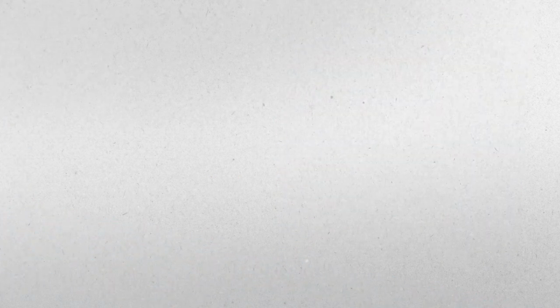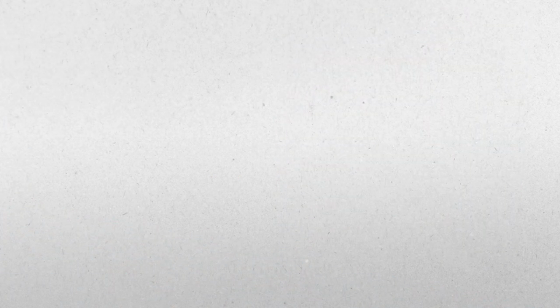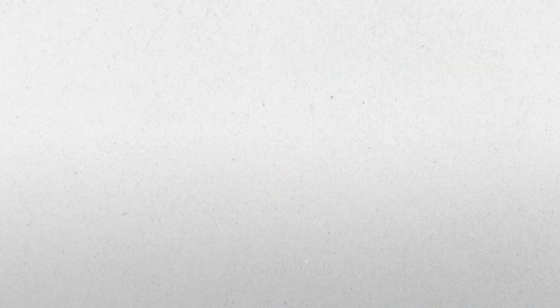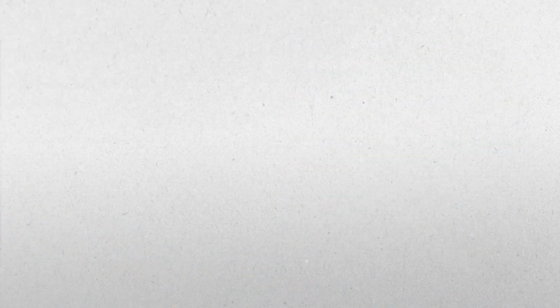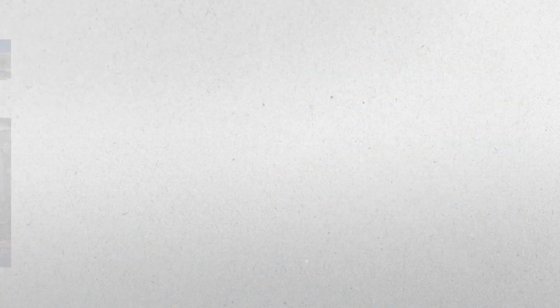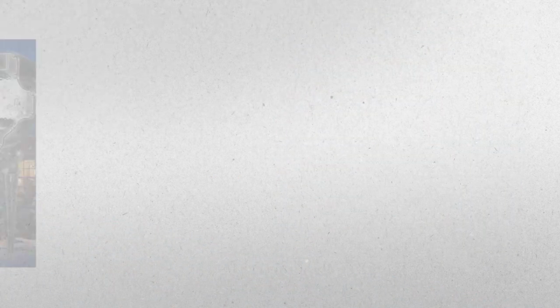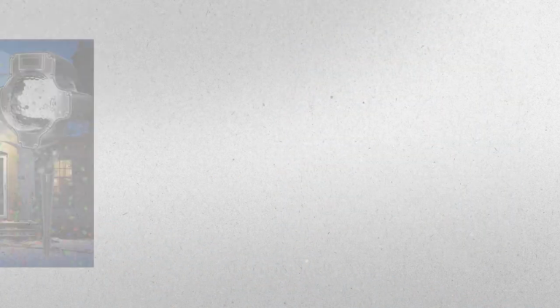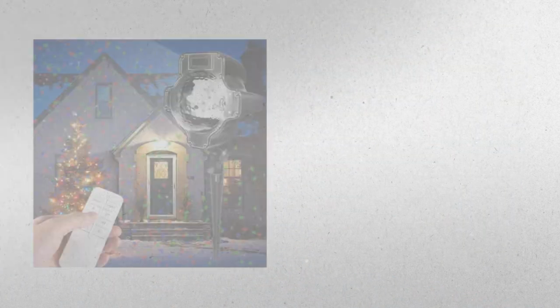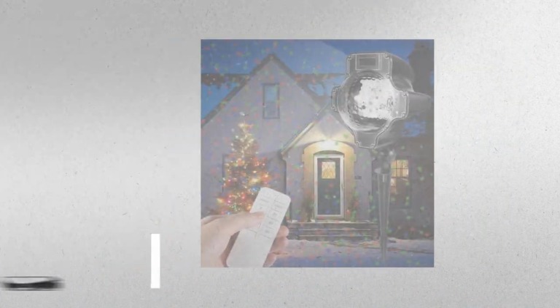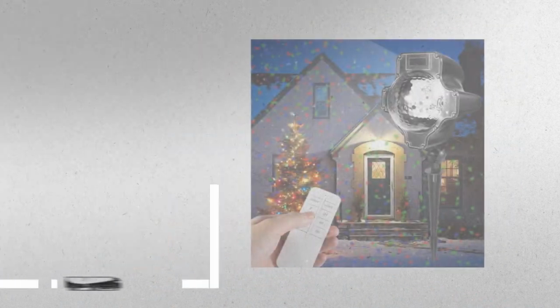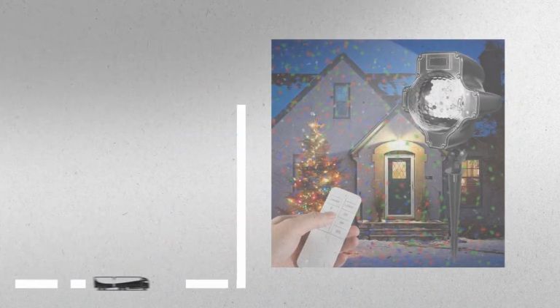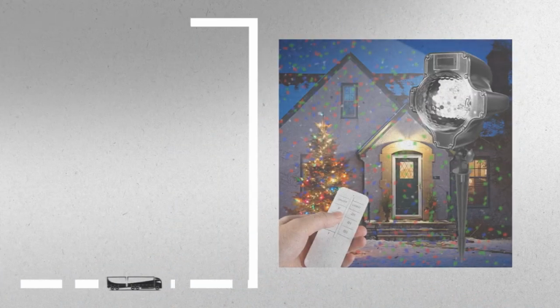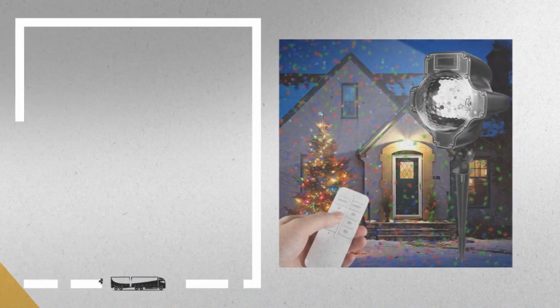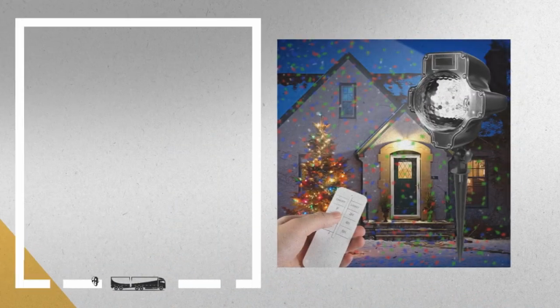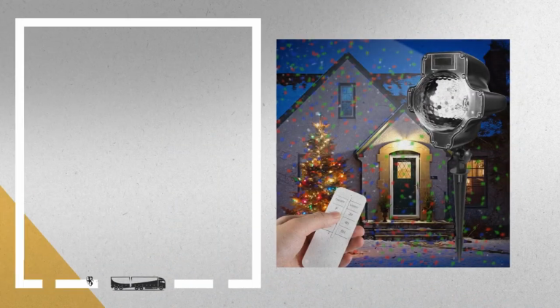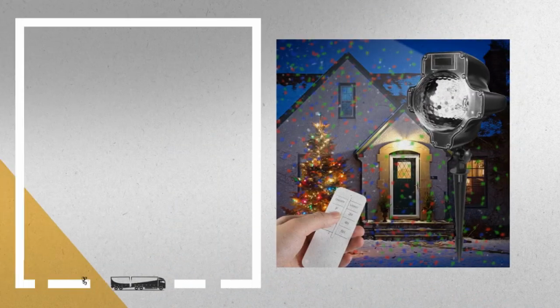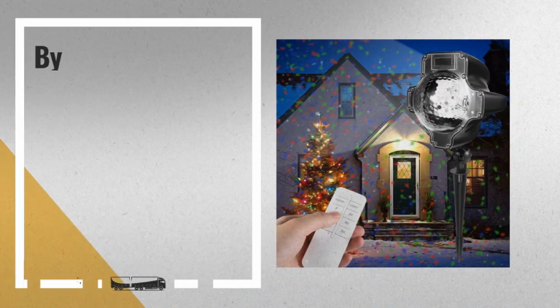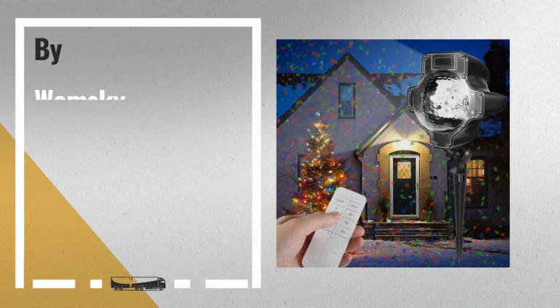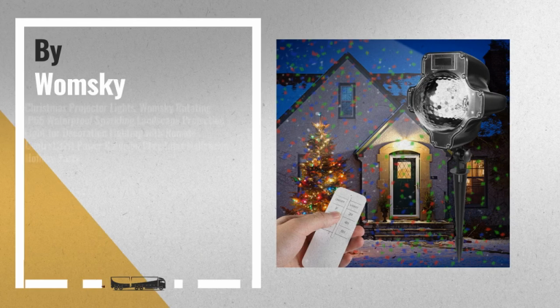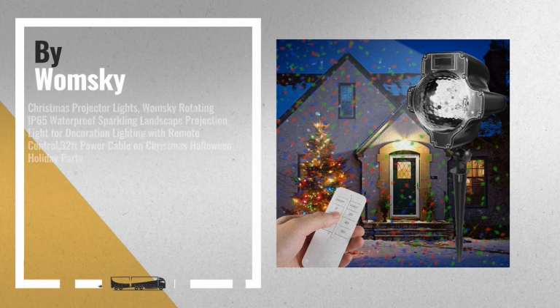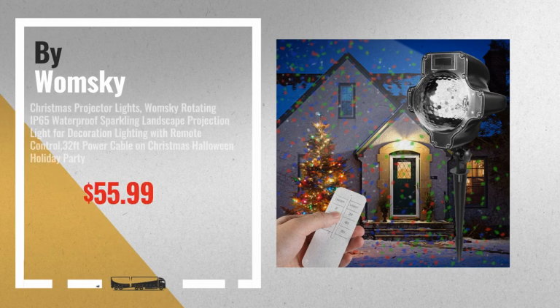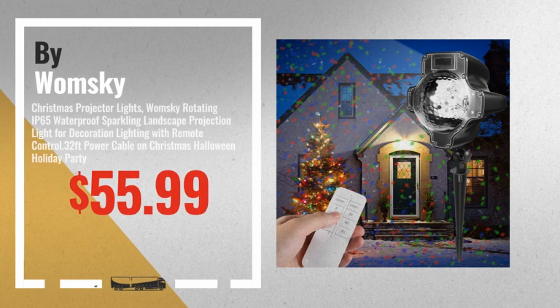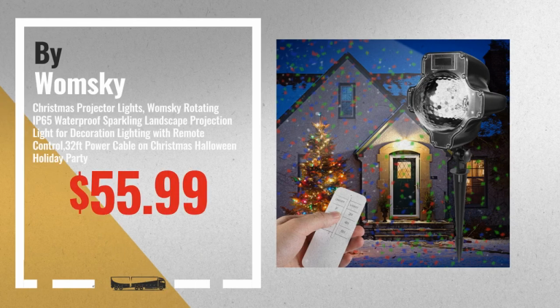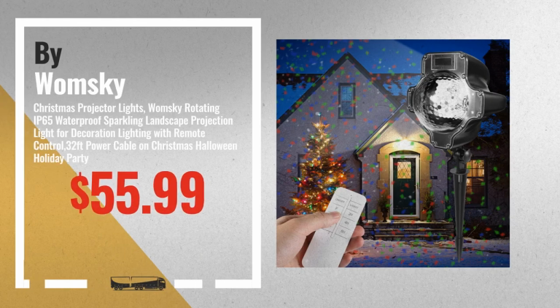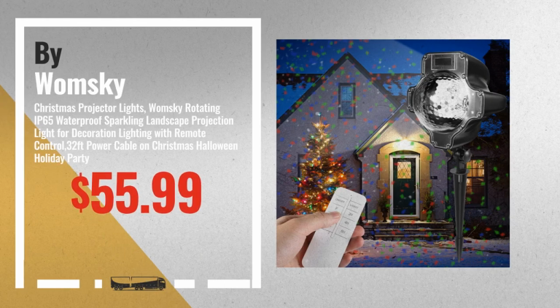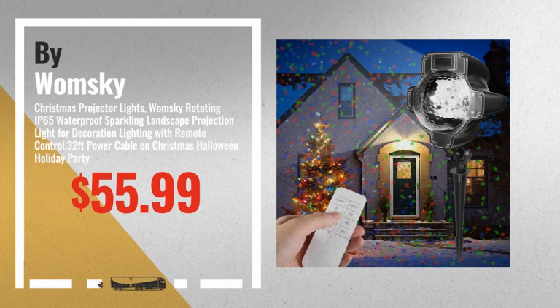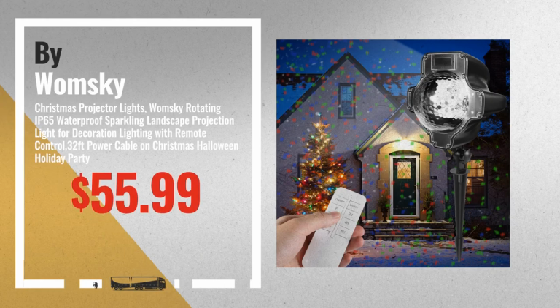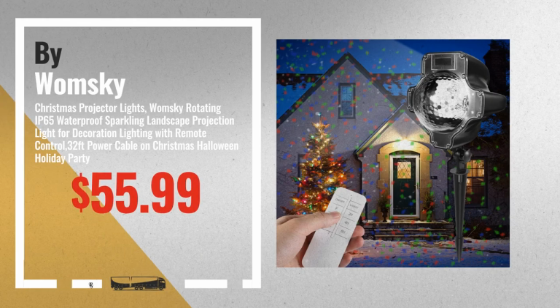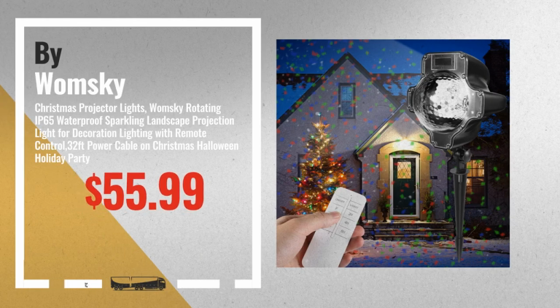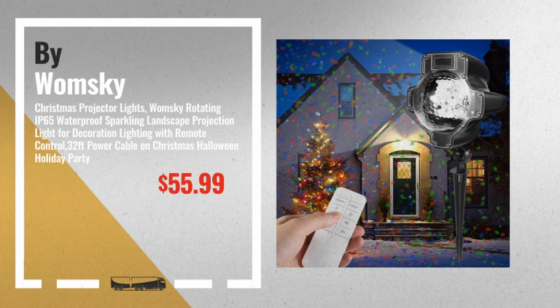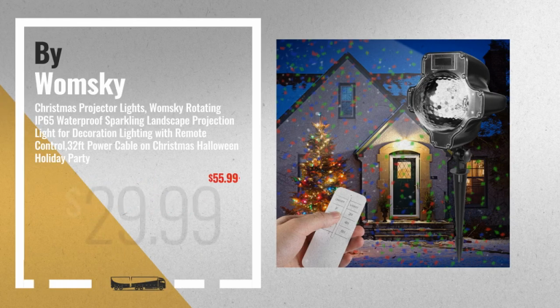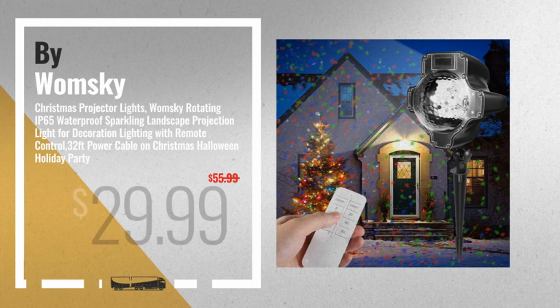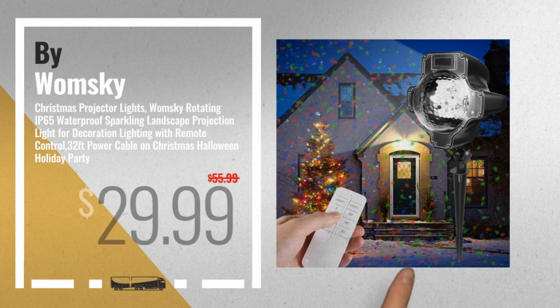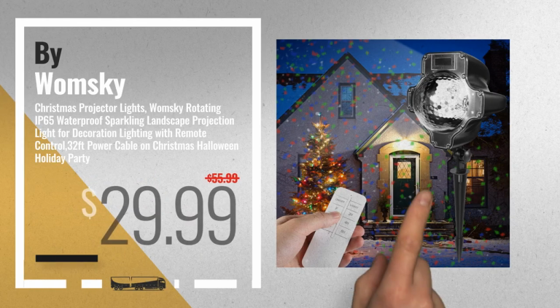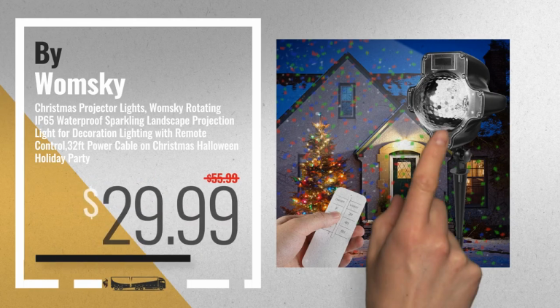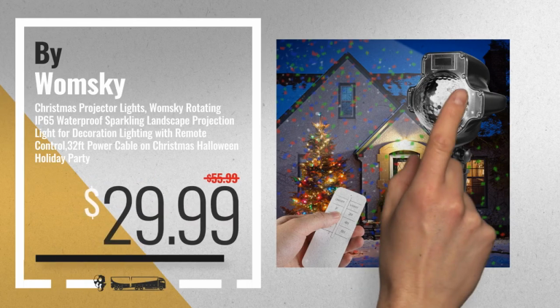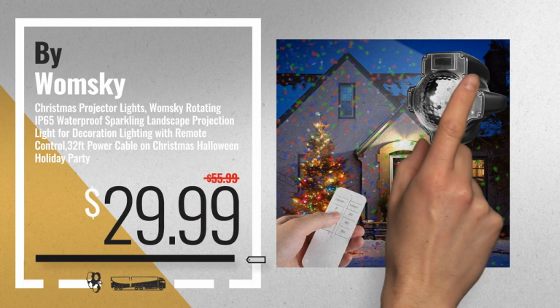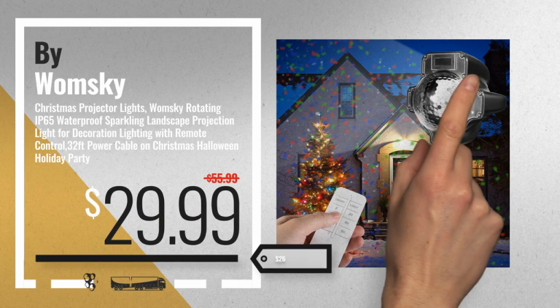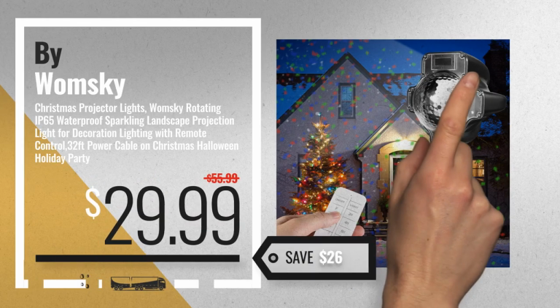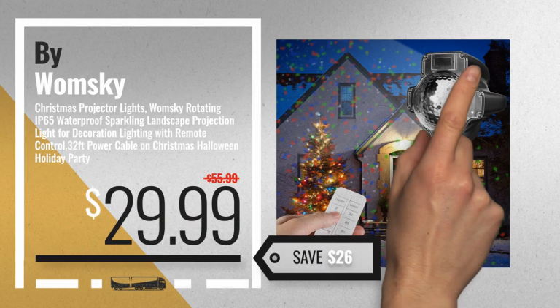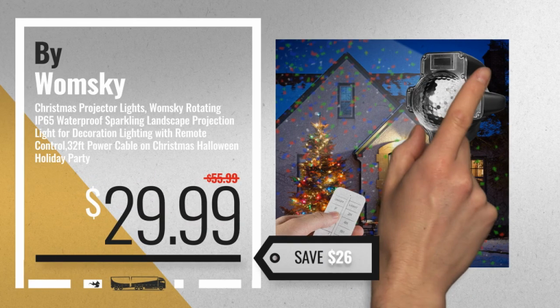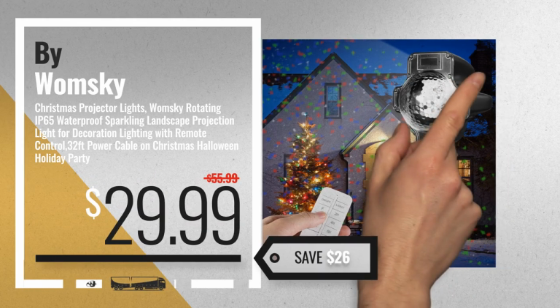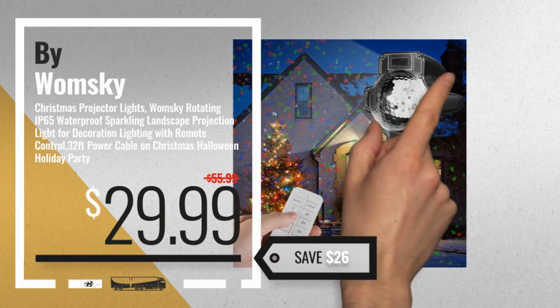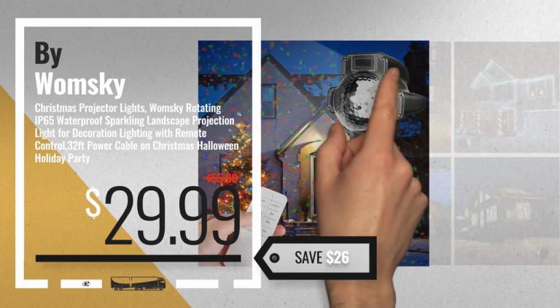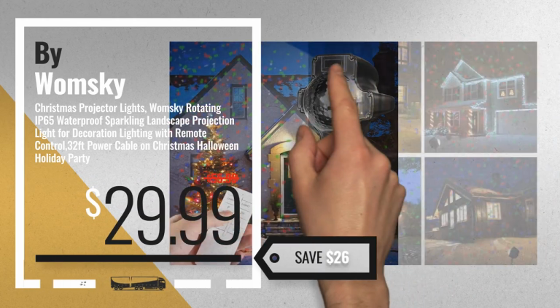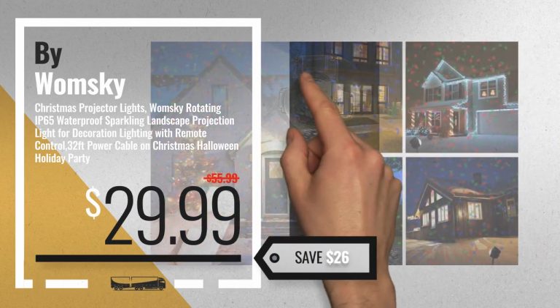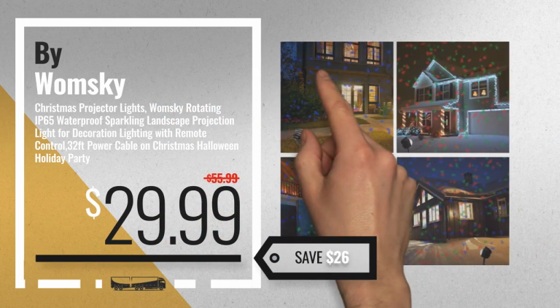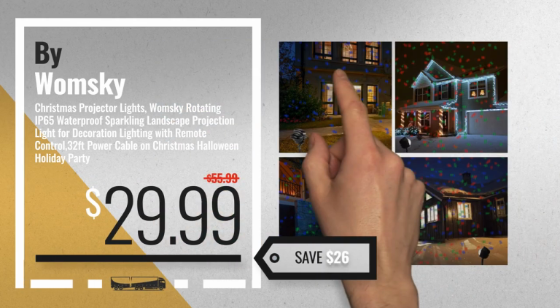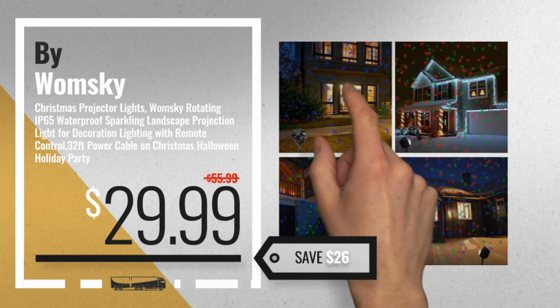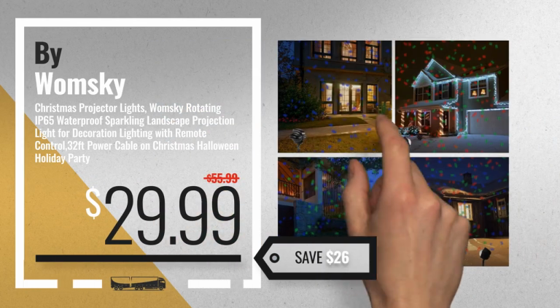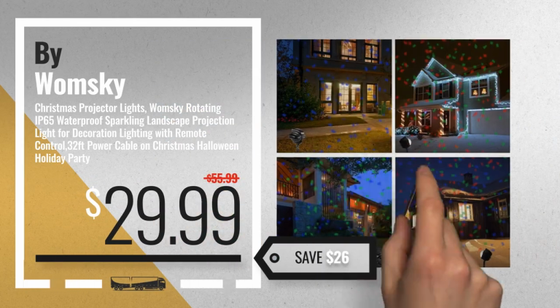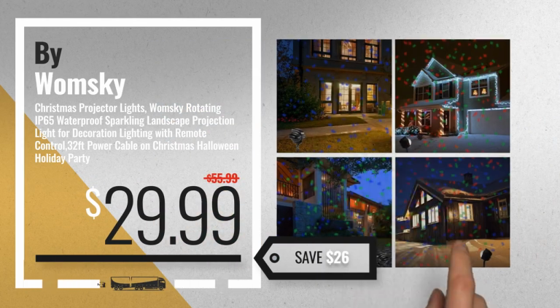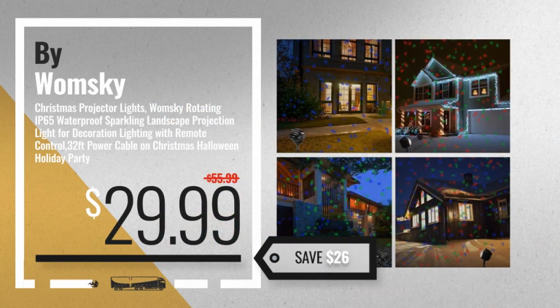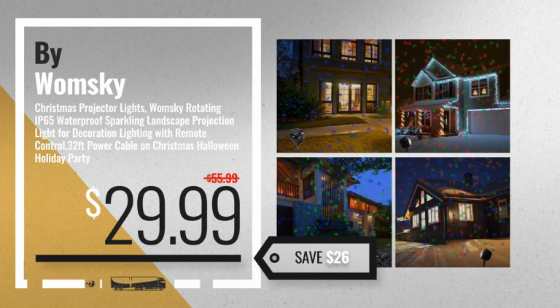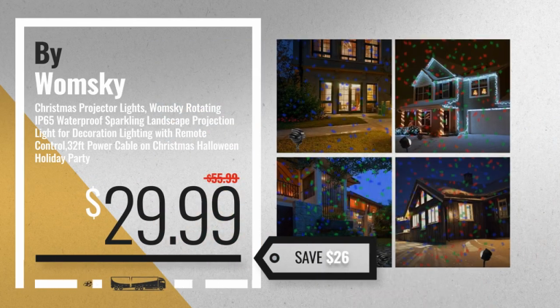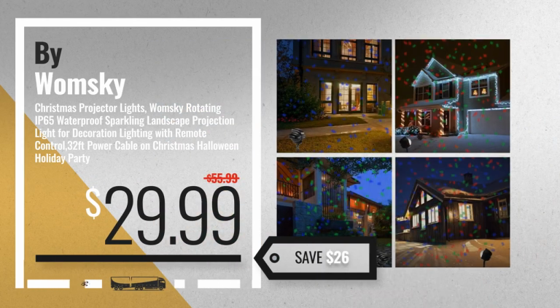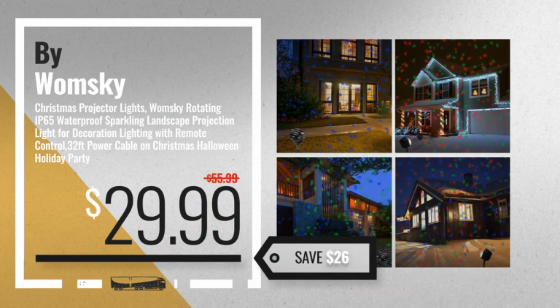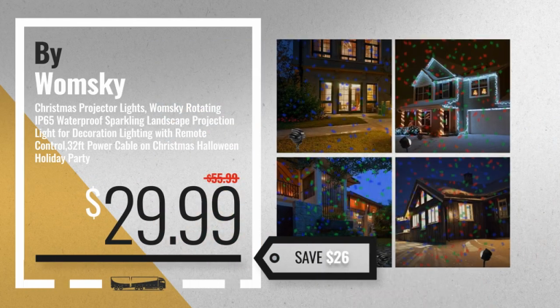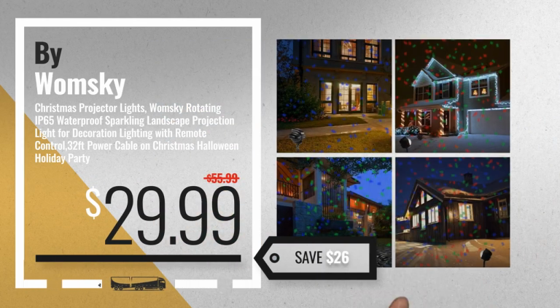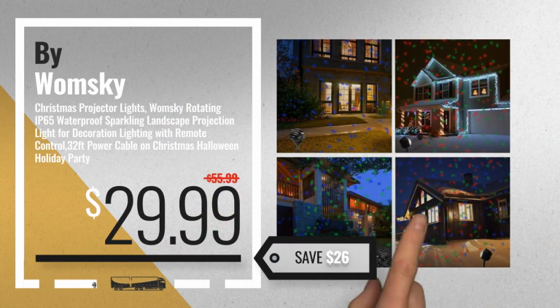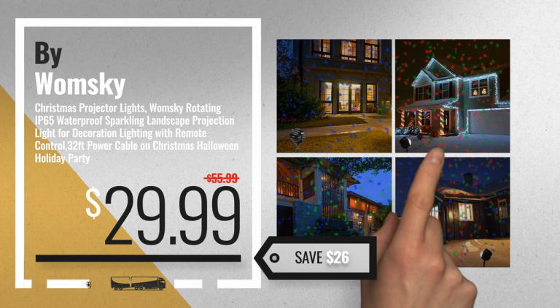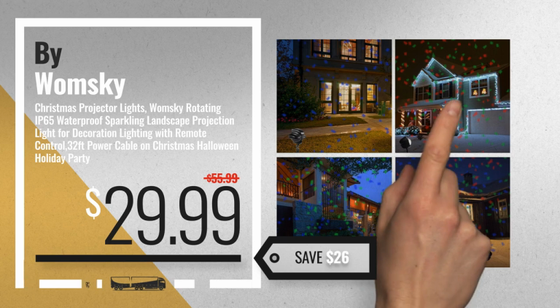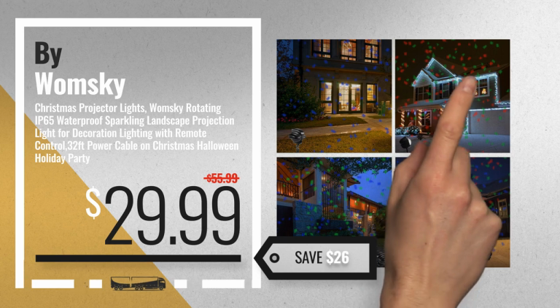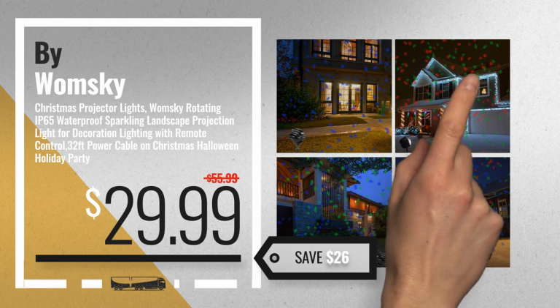Number 6, by Womsky. Save up to $26 on this great decorative lighting projectors deal.